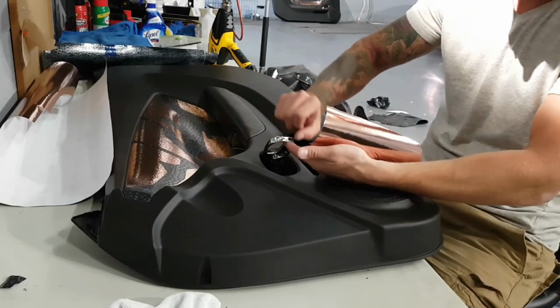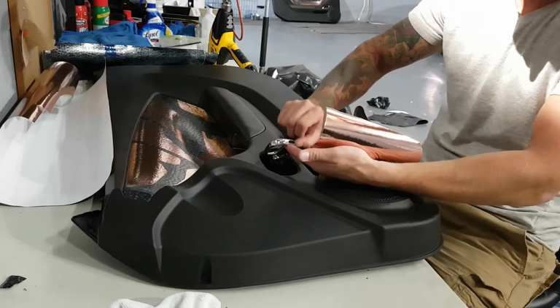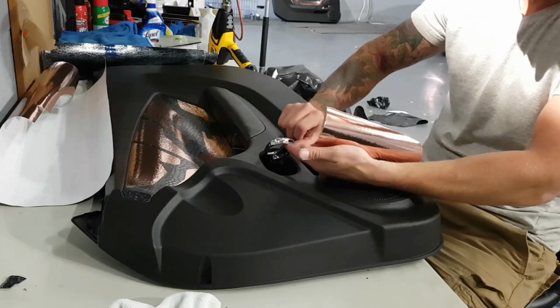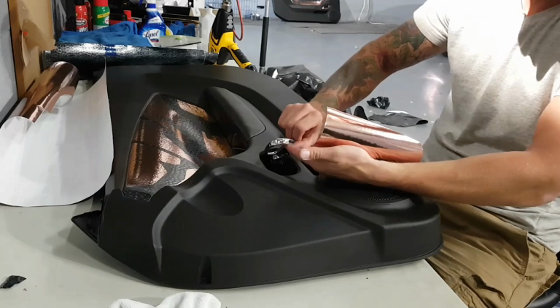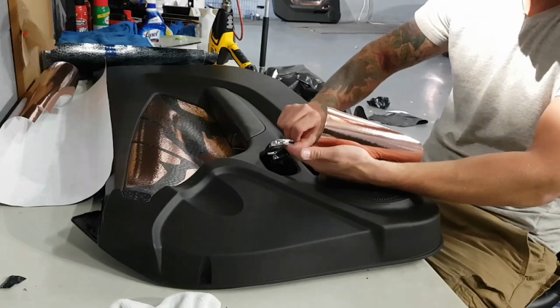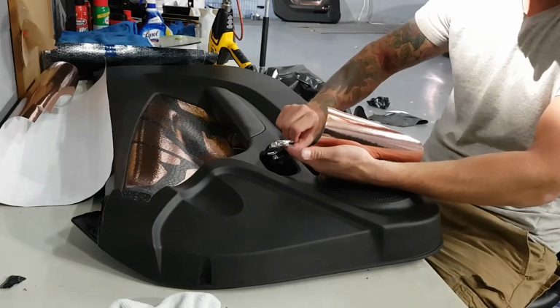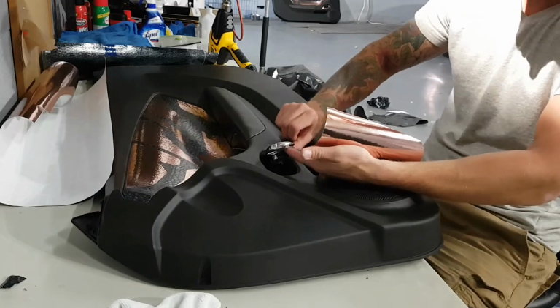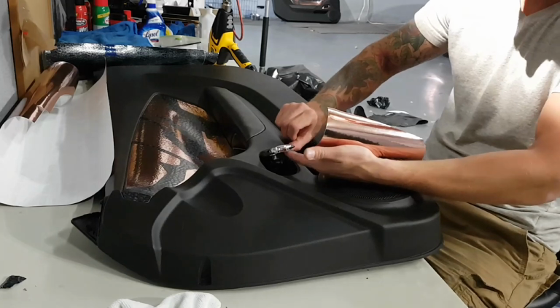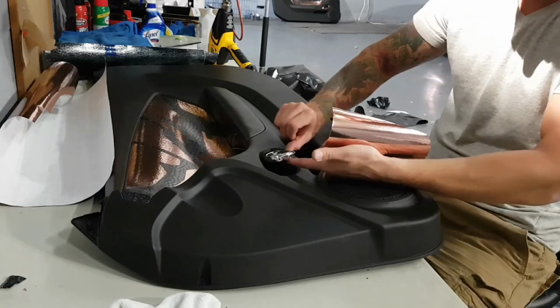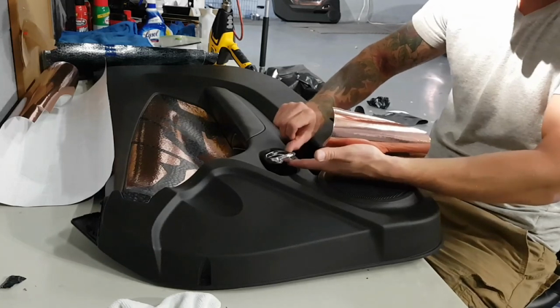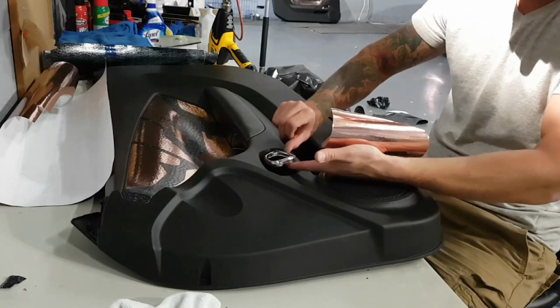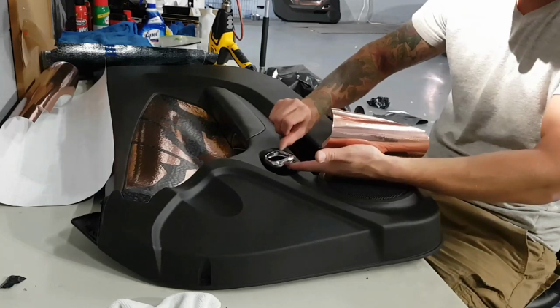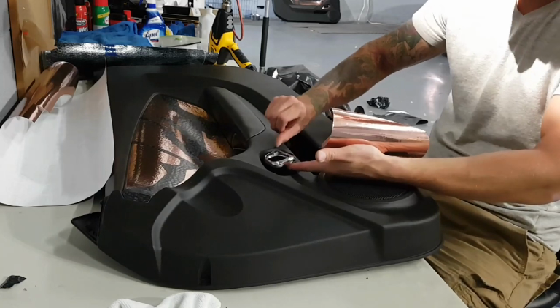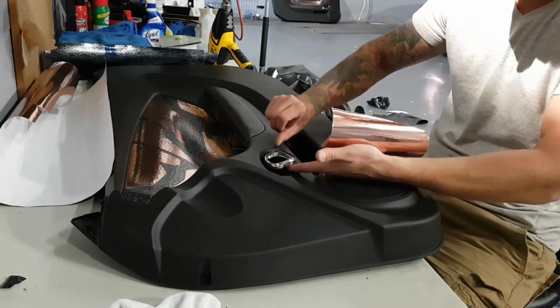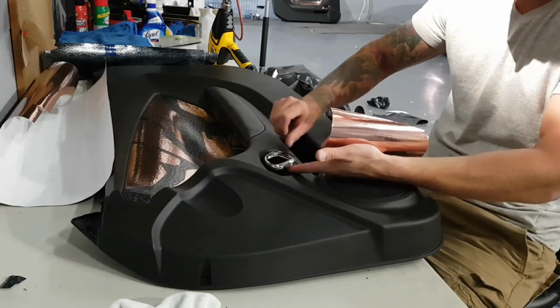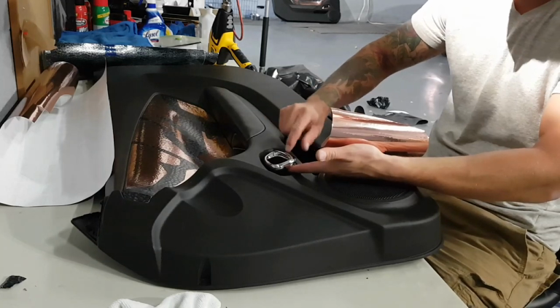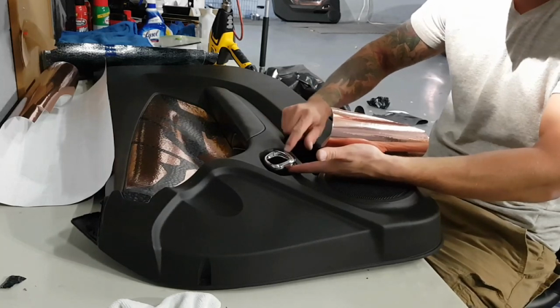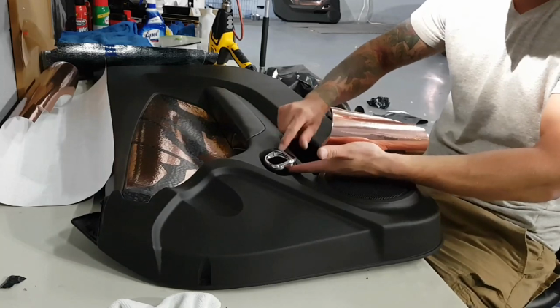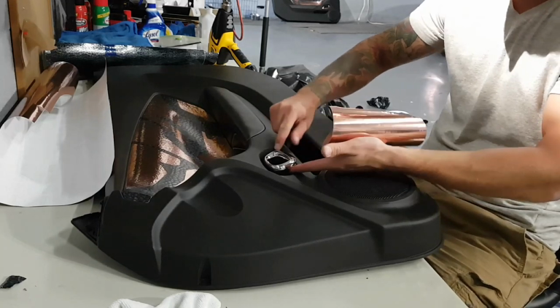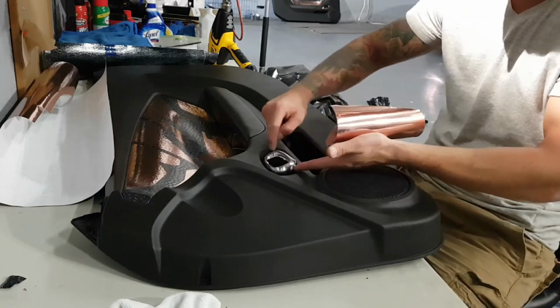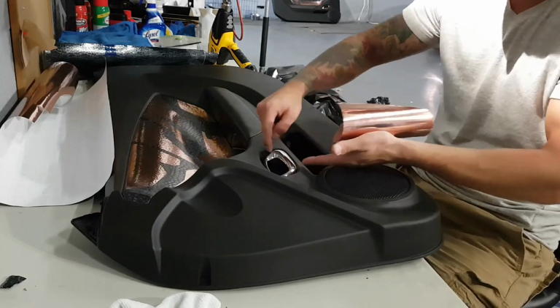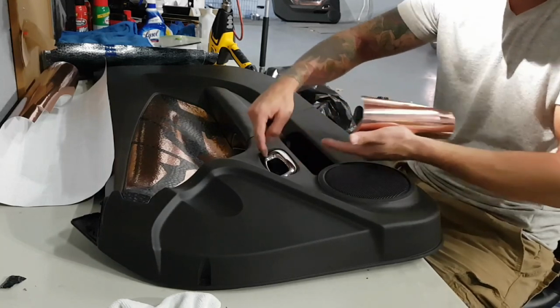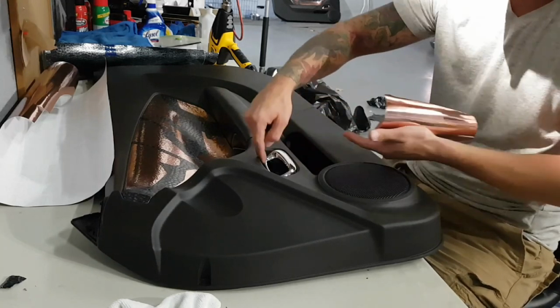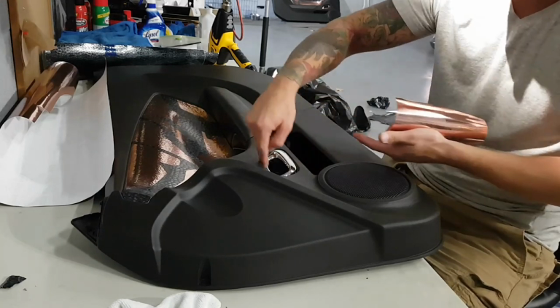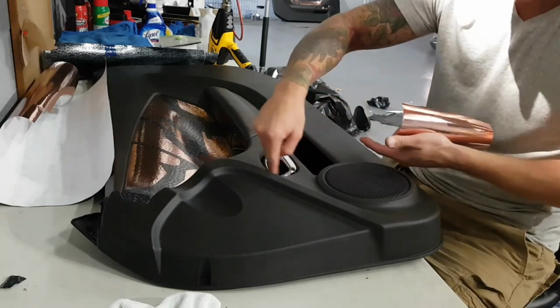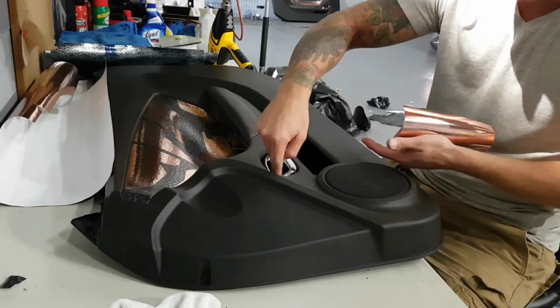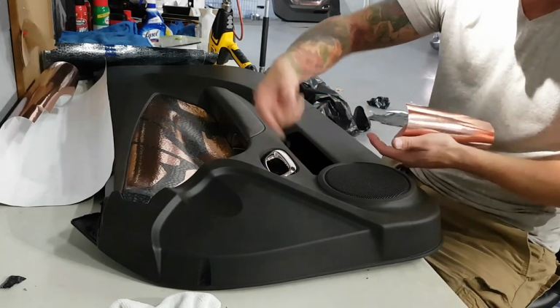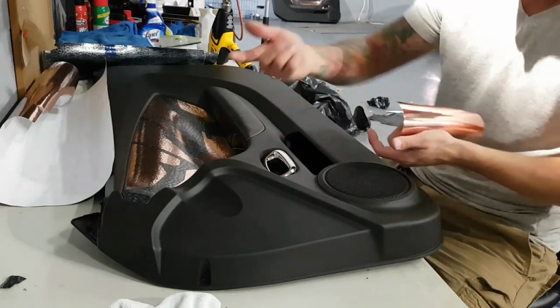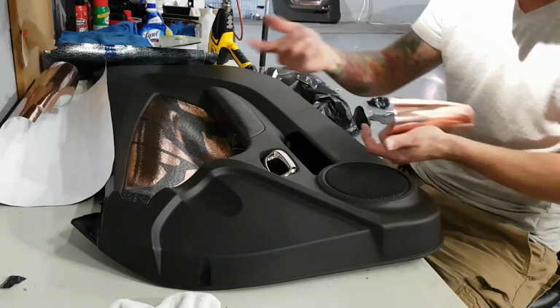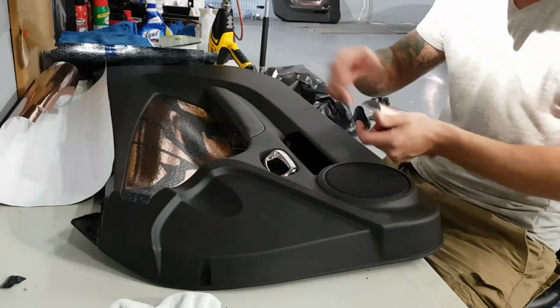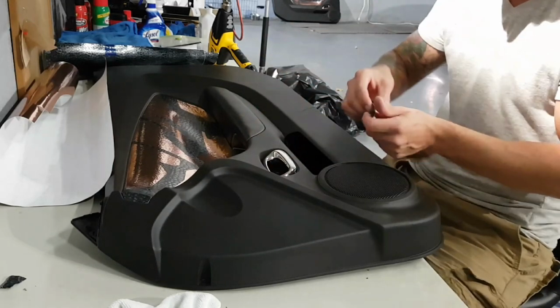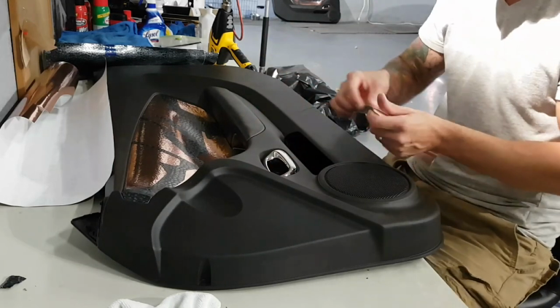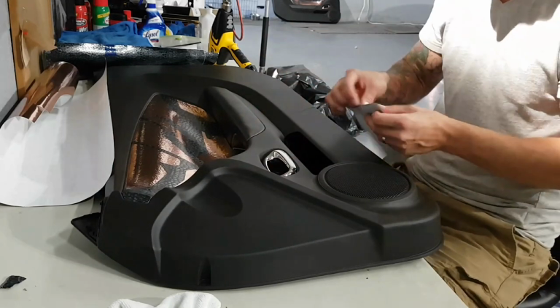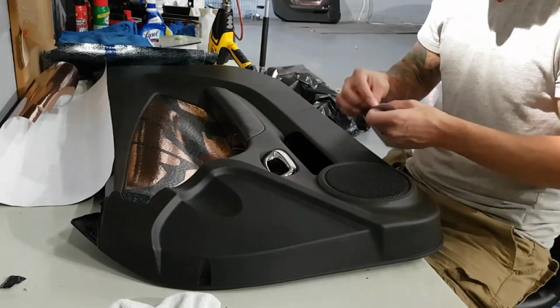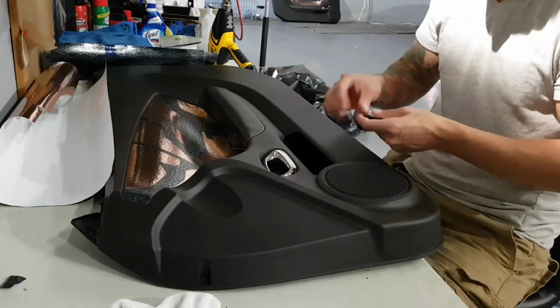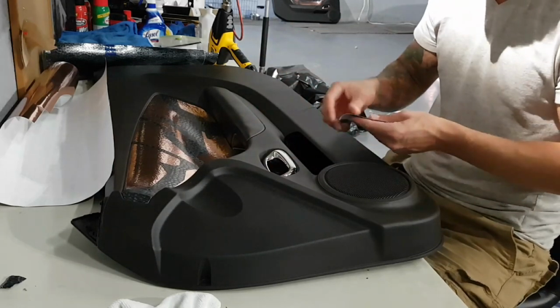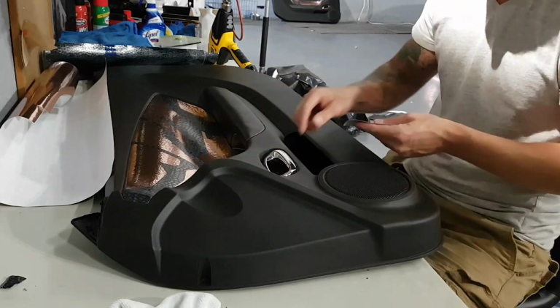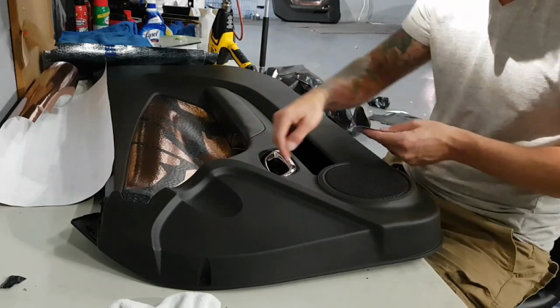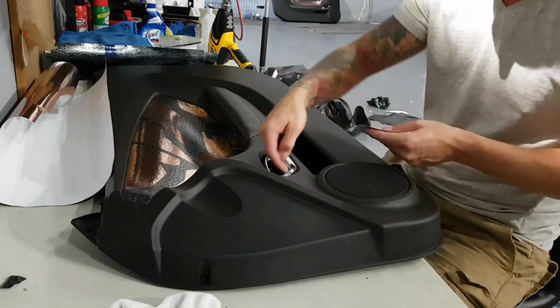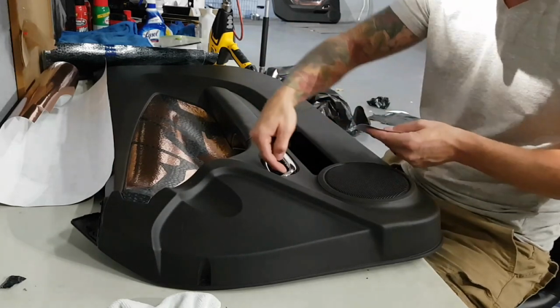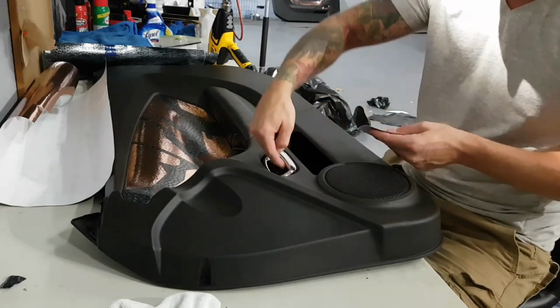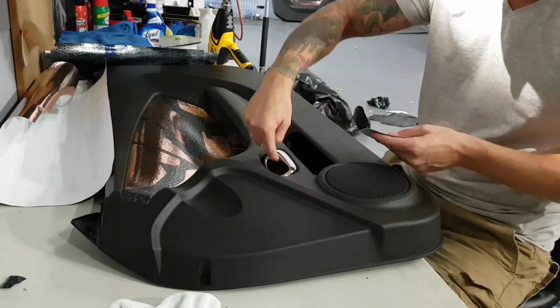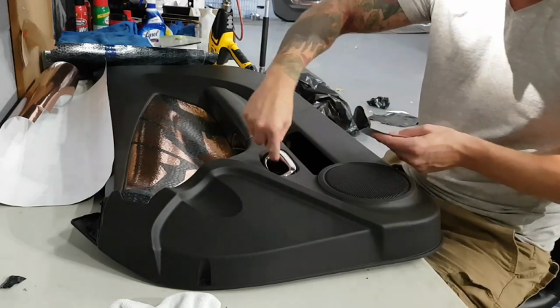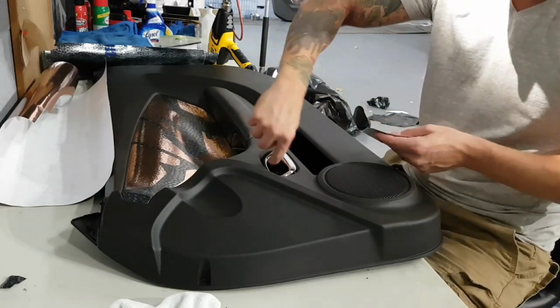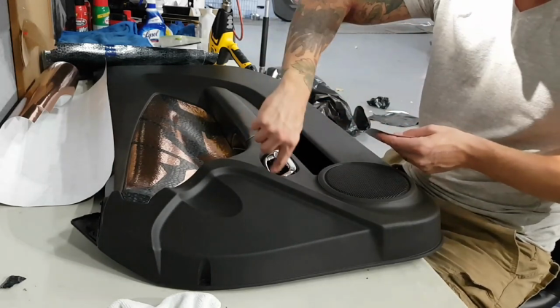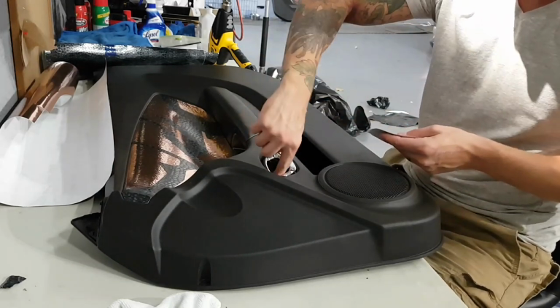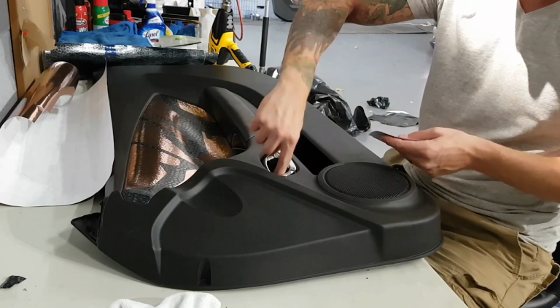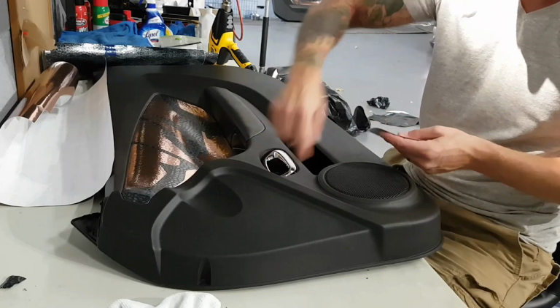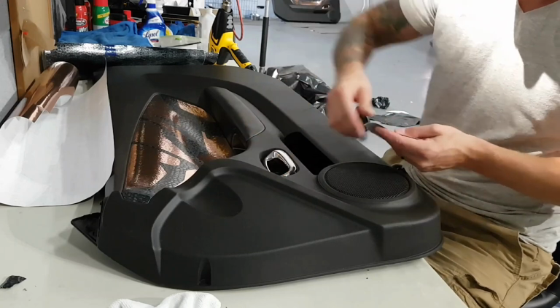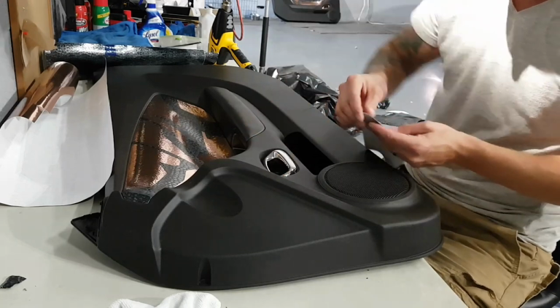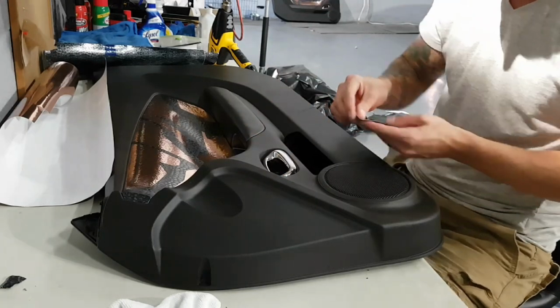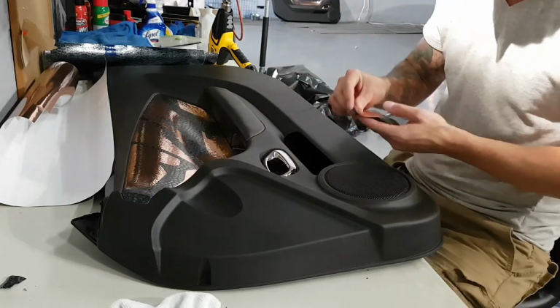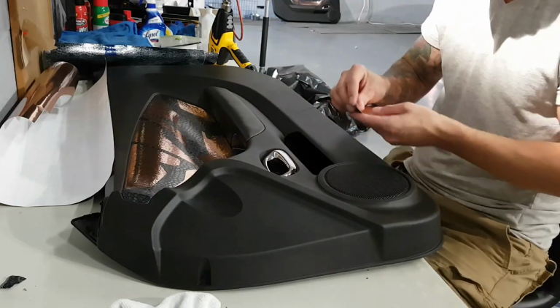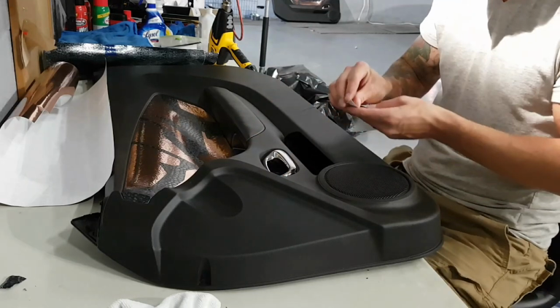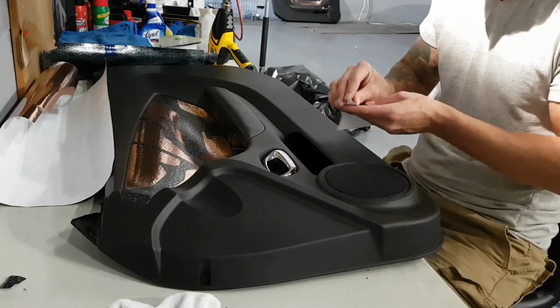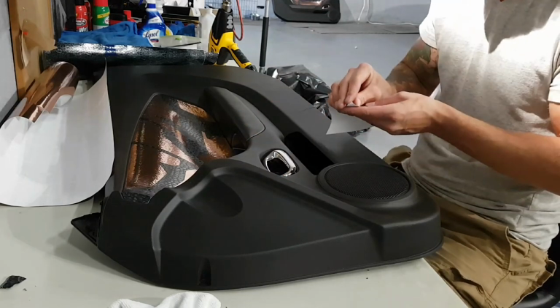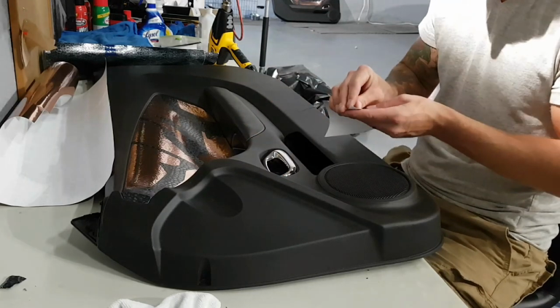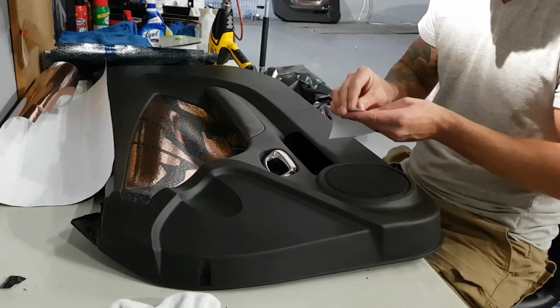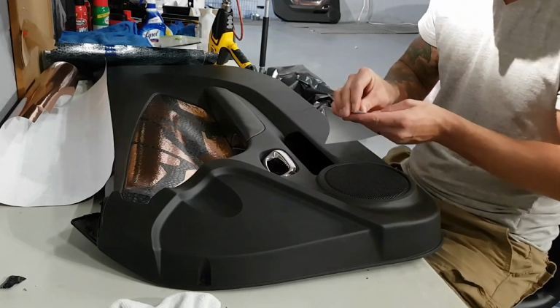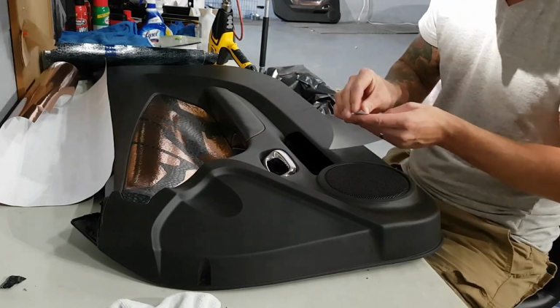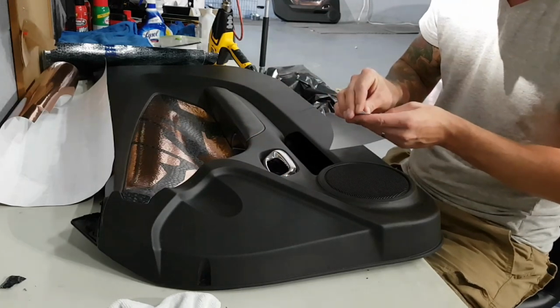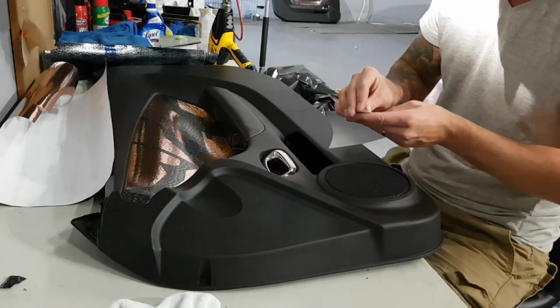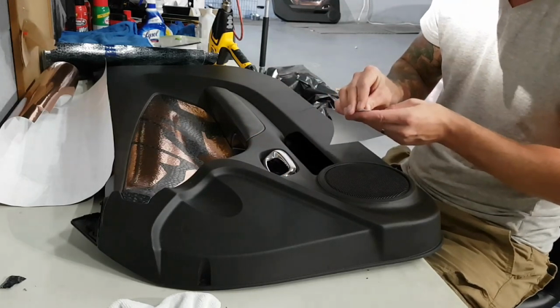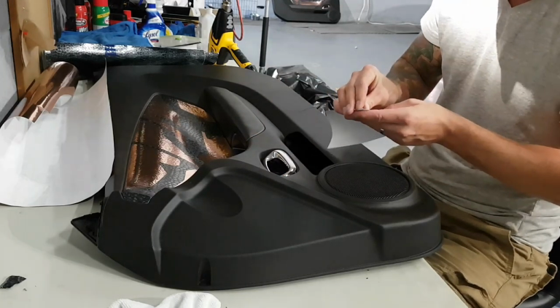On the bottom edge here it's very thin, so we're actually just going to trim right along the bottom. And remember, we're going to trim around the inside here after we stretch the vinyl in.